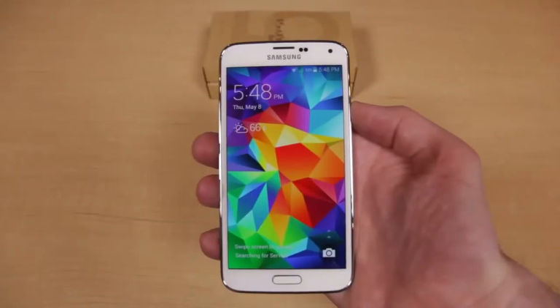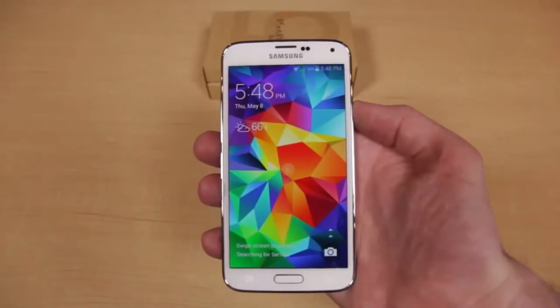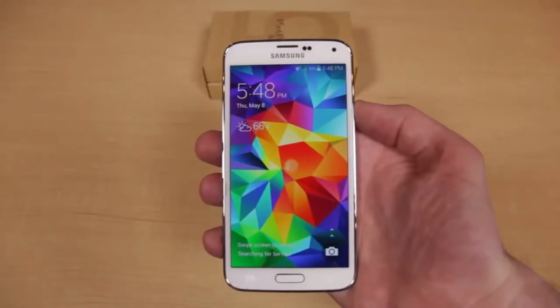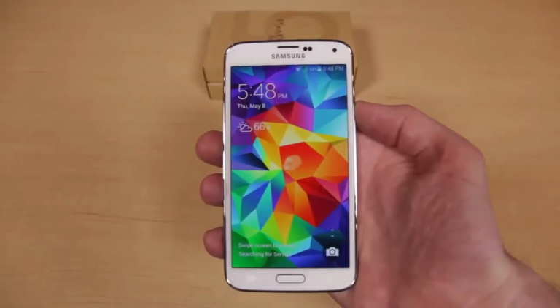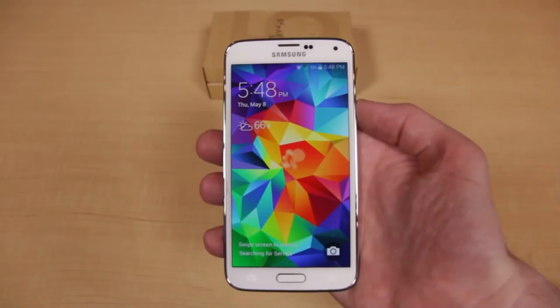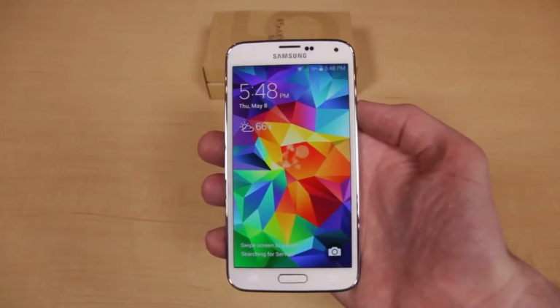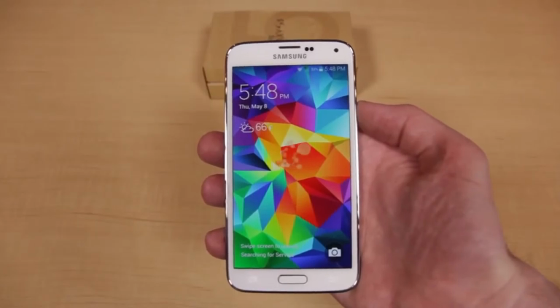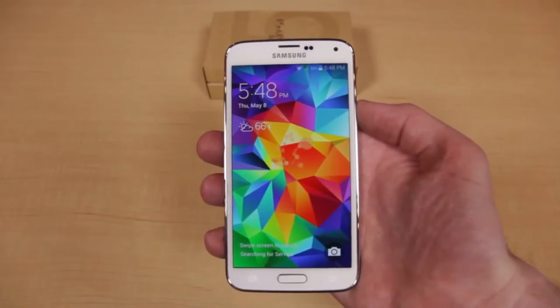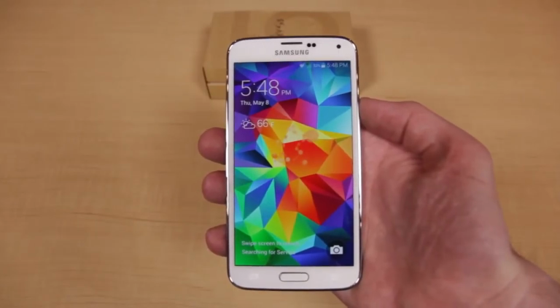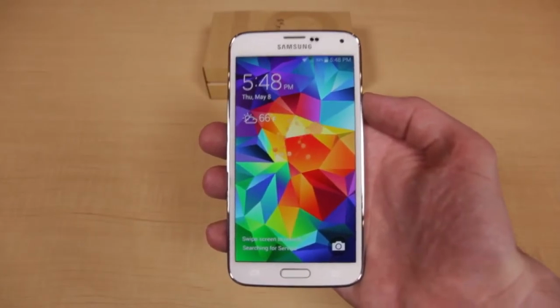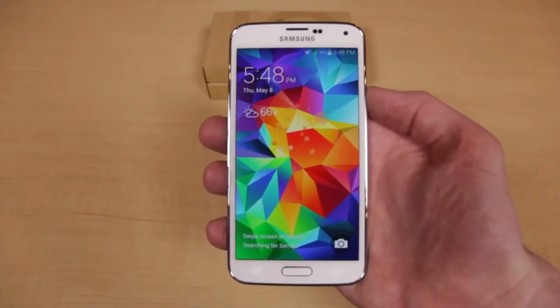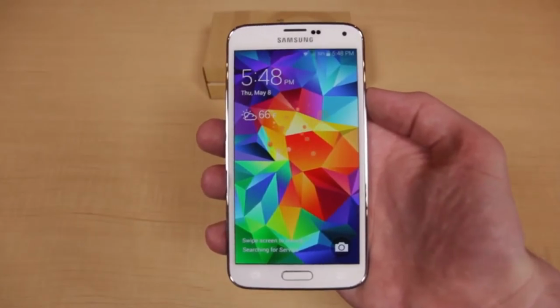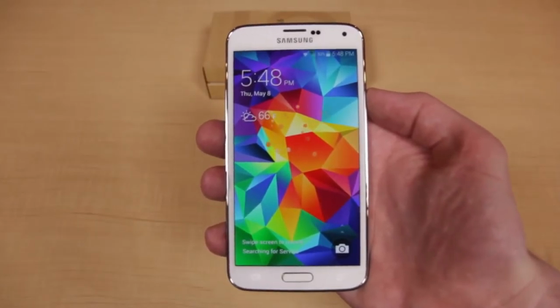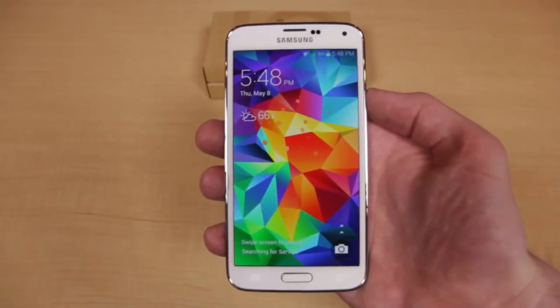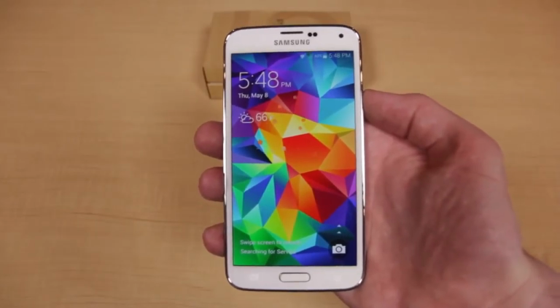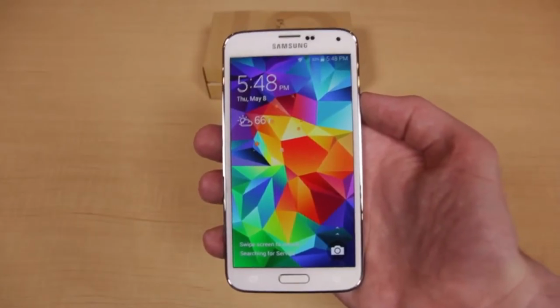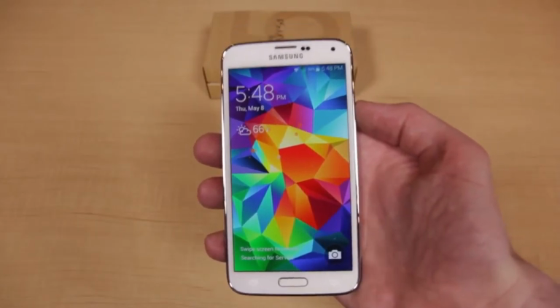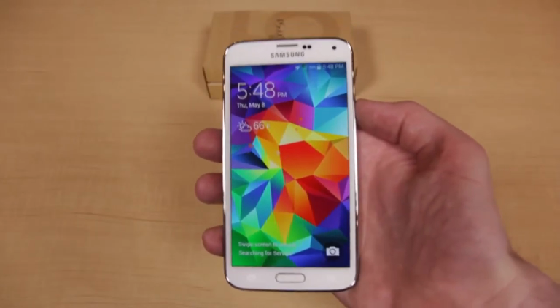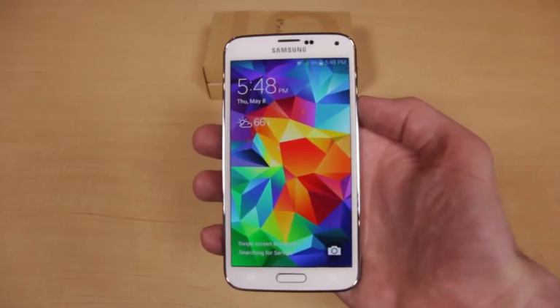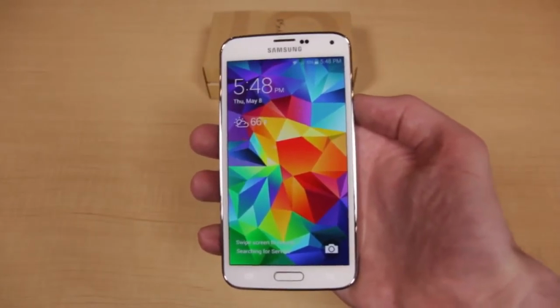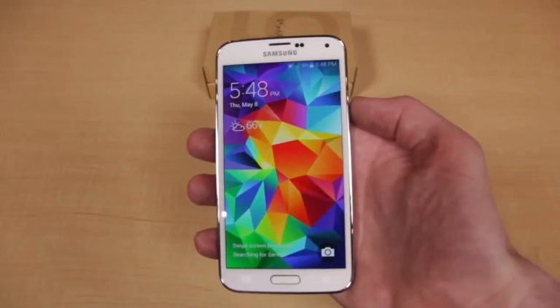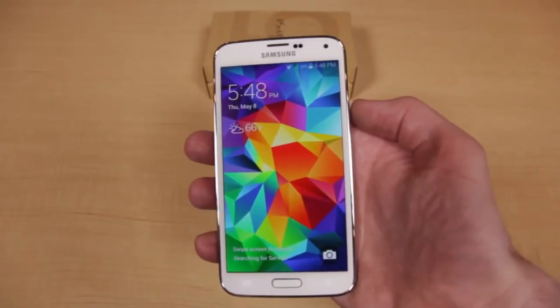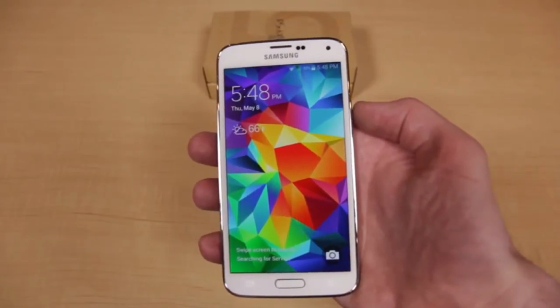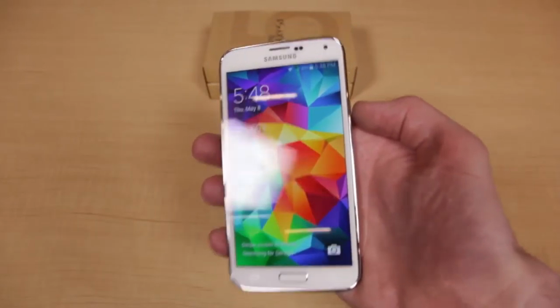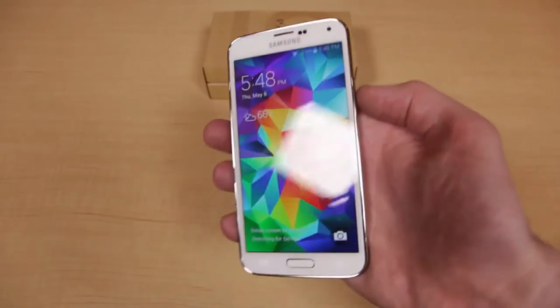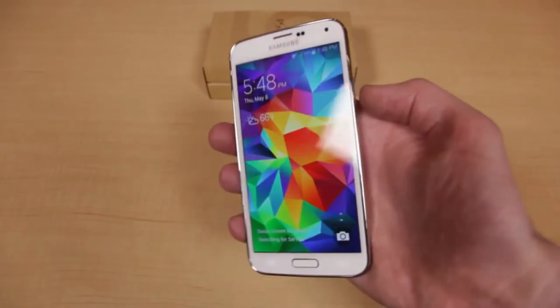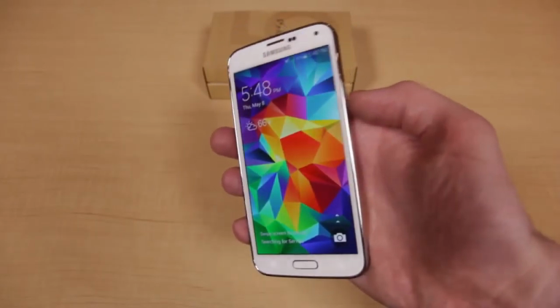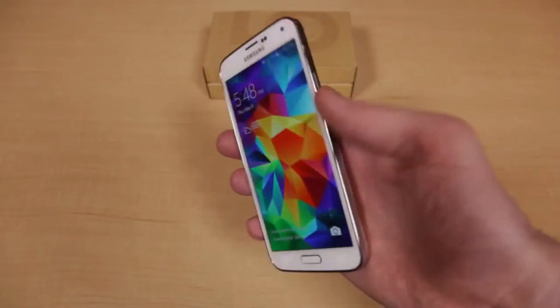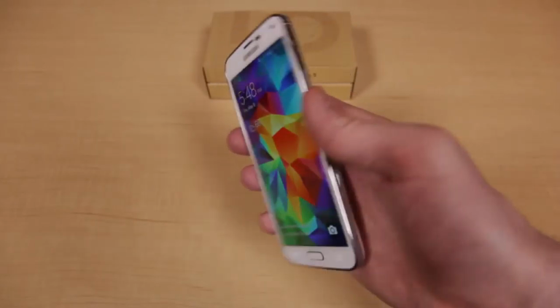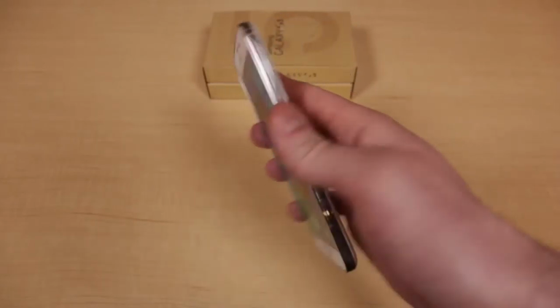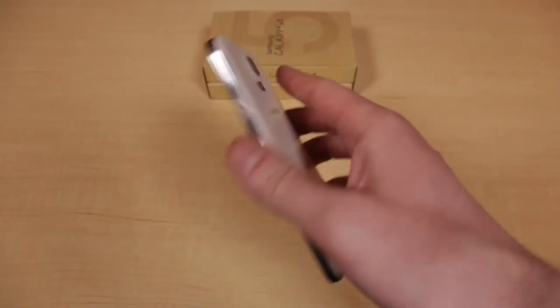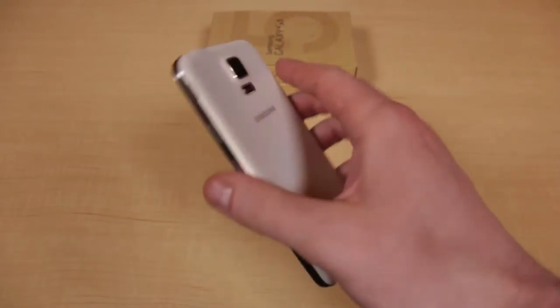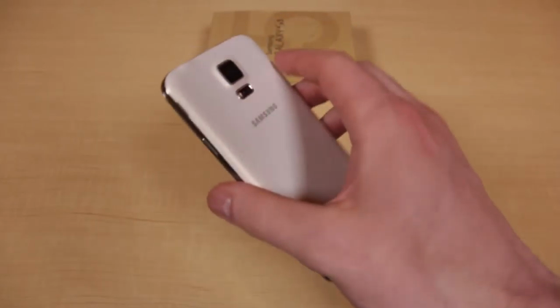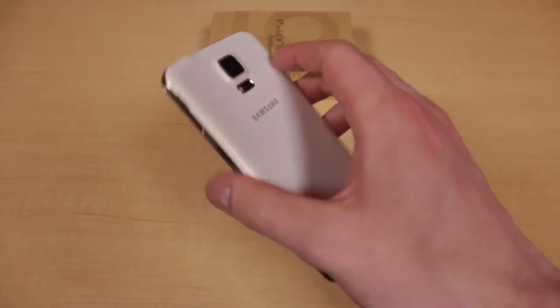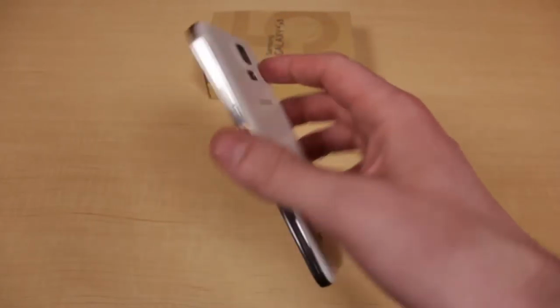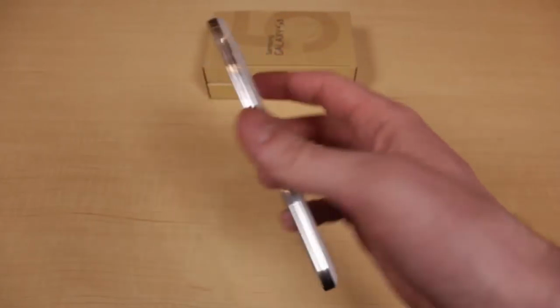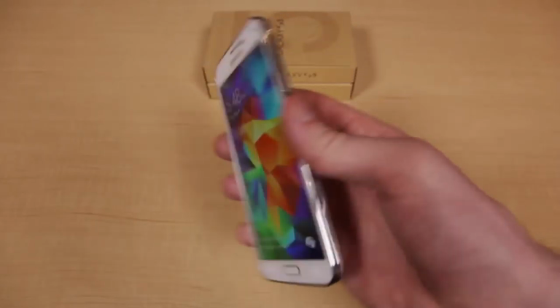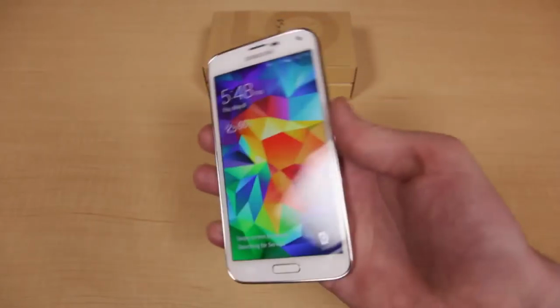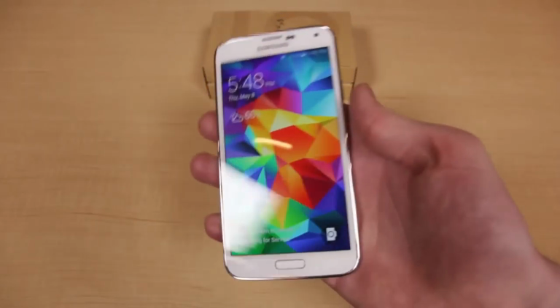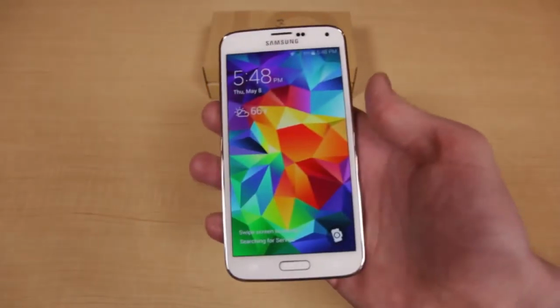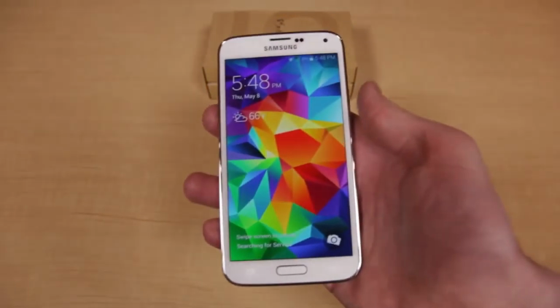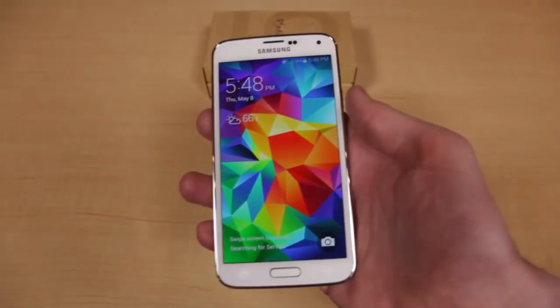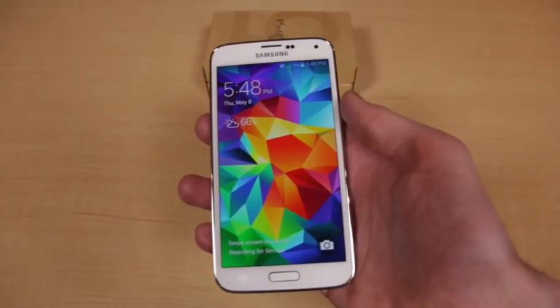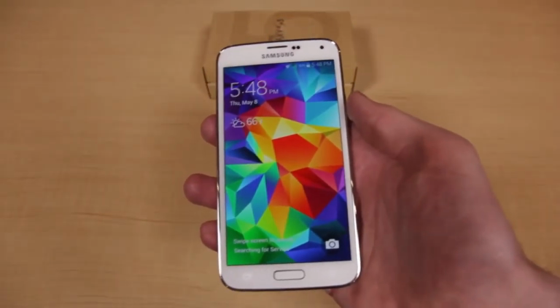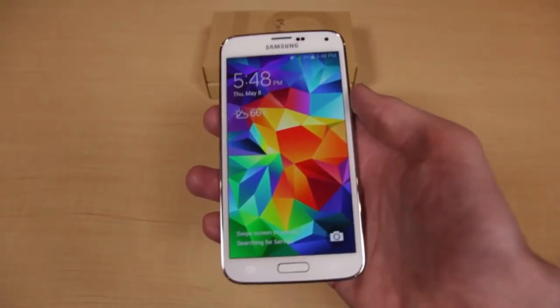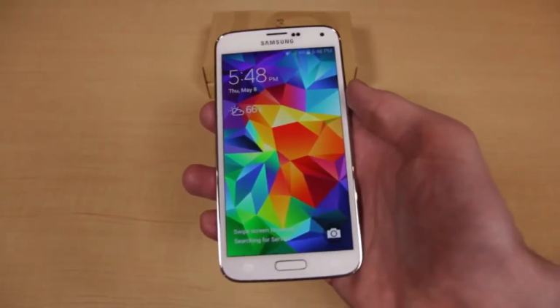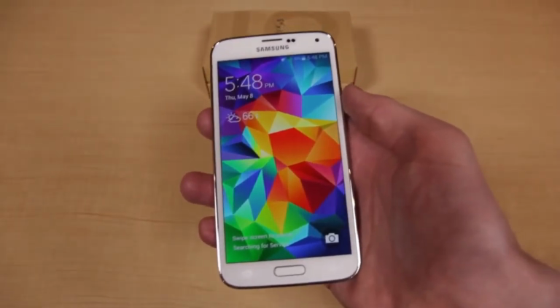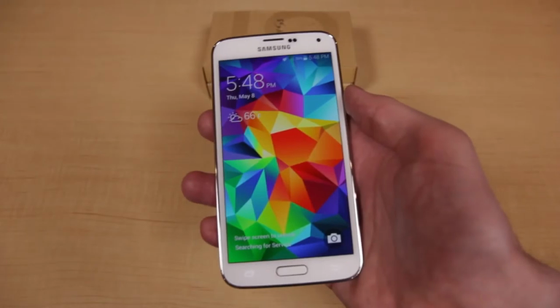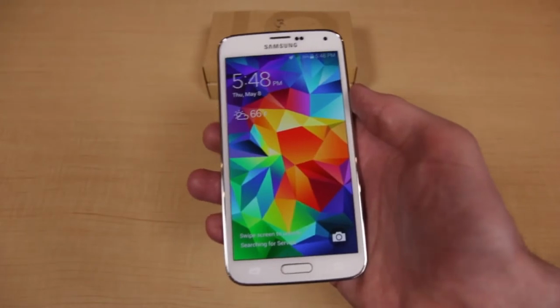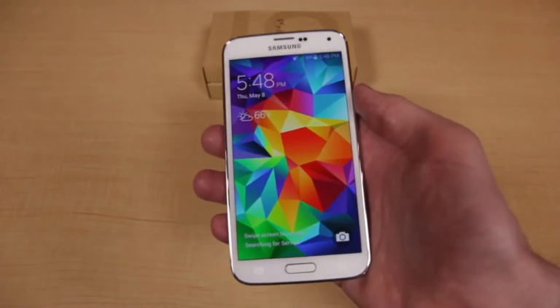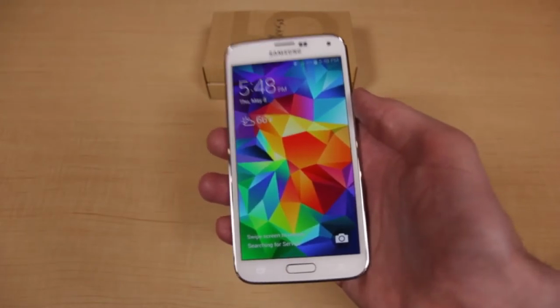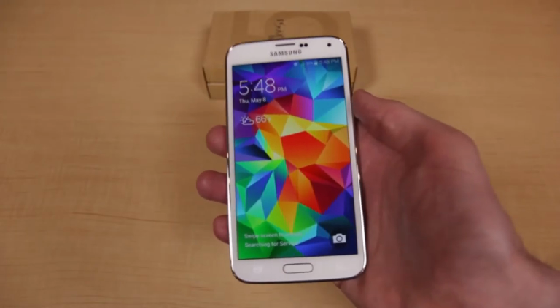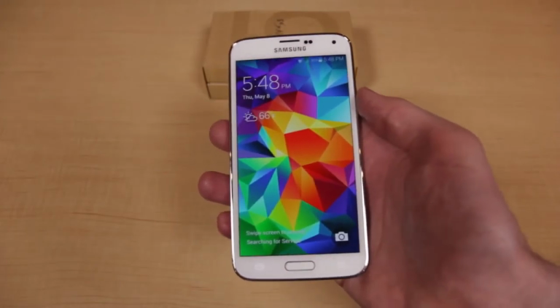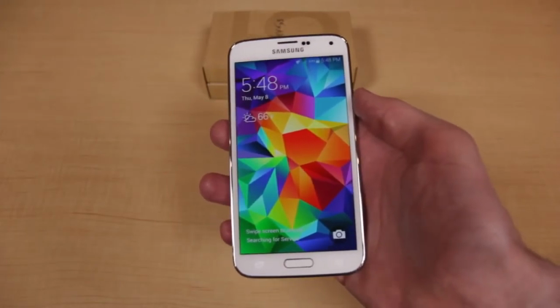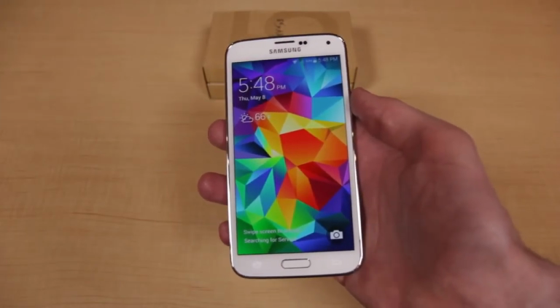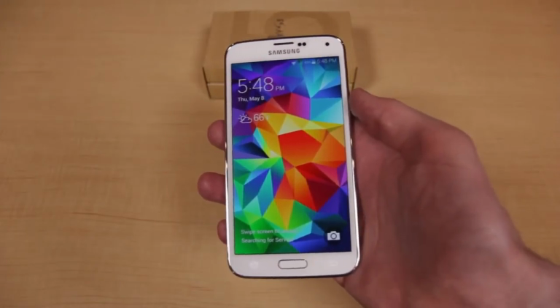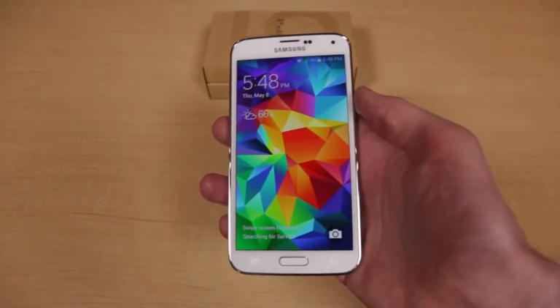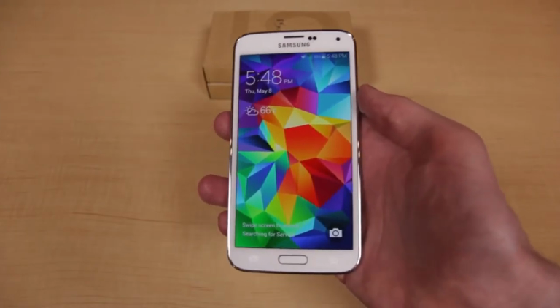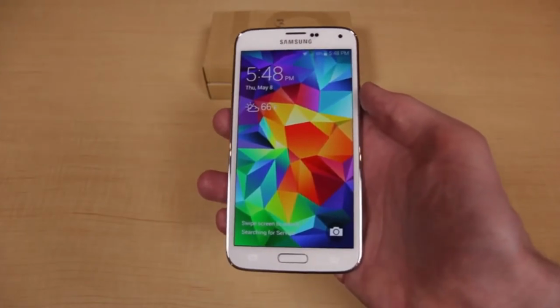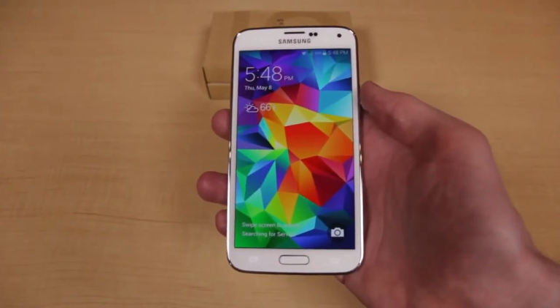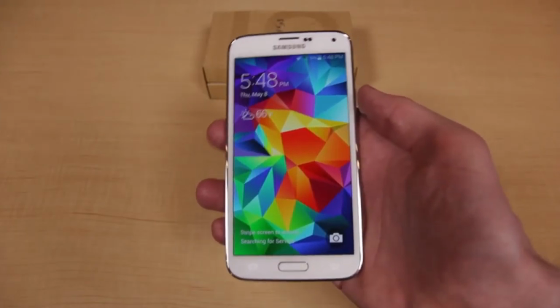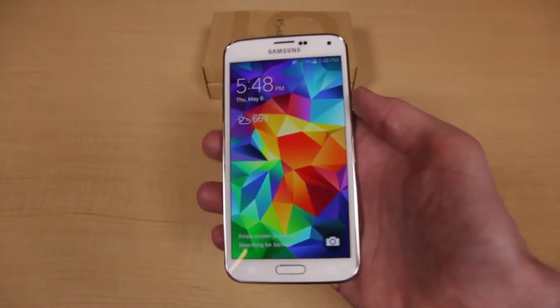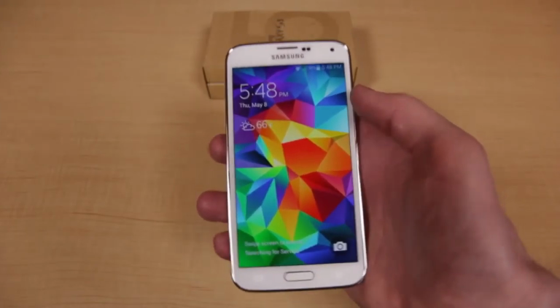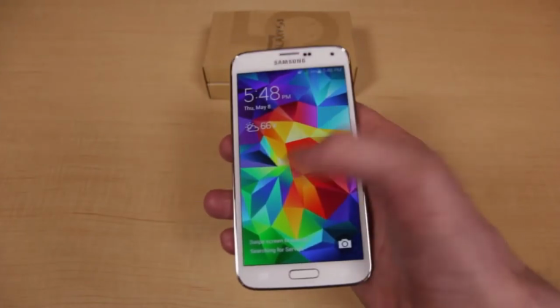Tim is giving away a Samsung Galaxy S5 on Monday, May 19. To find out how you can enter to win, watch our unboxing. Good luck!